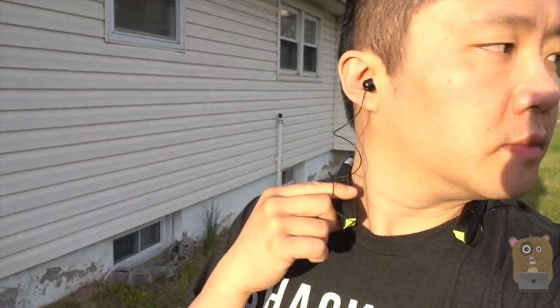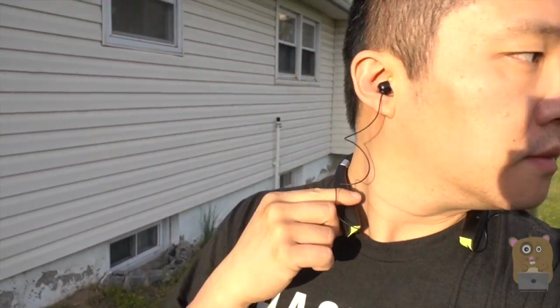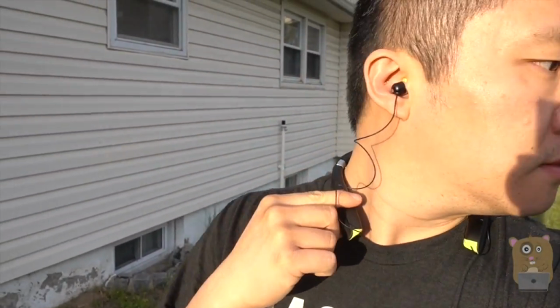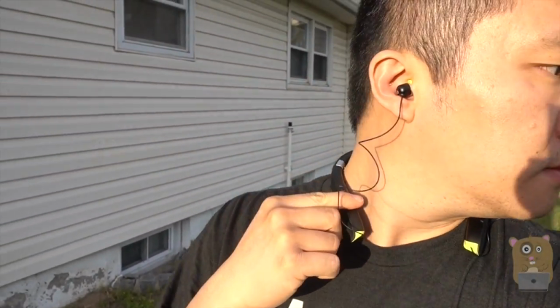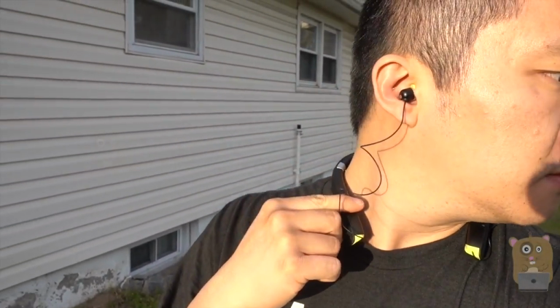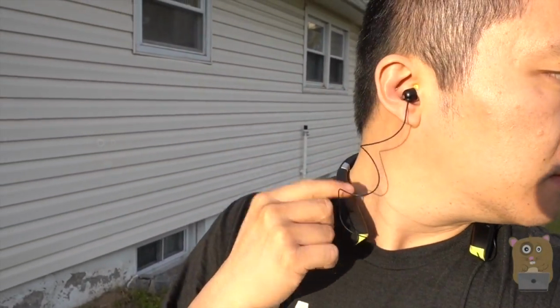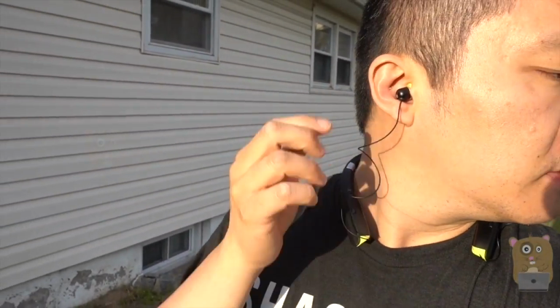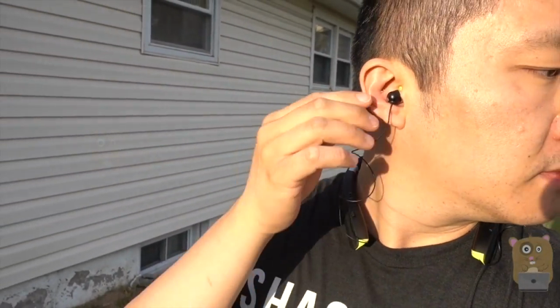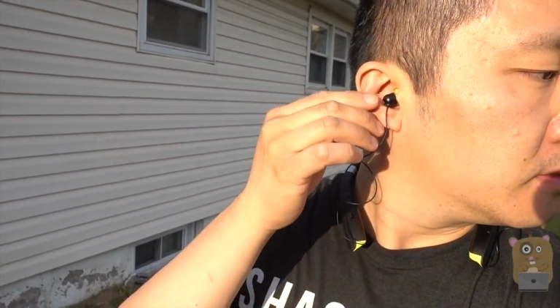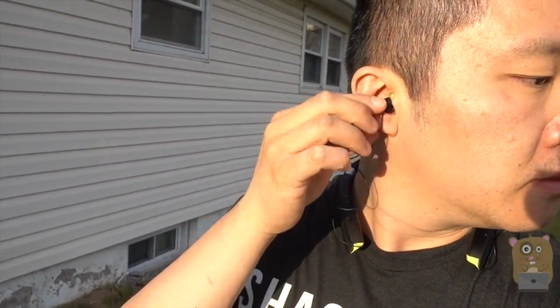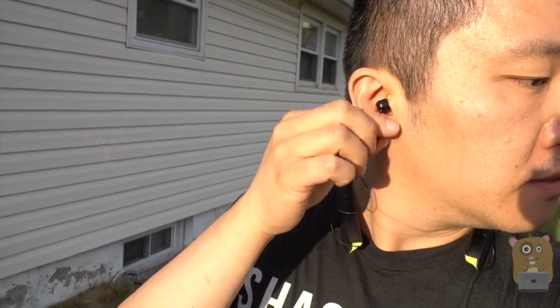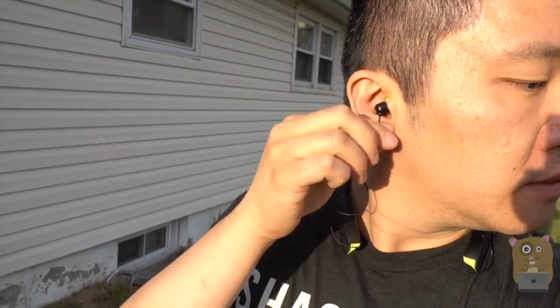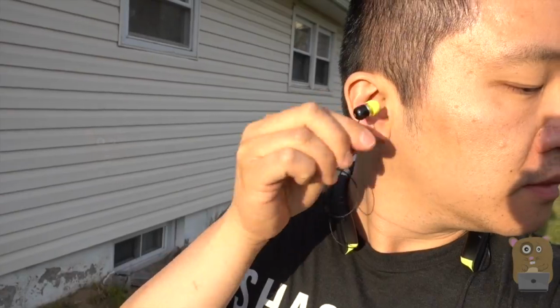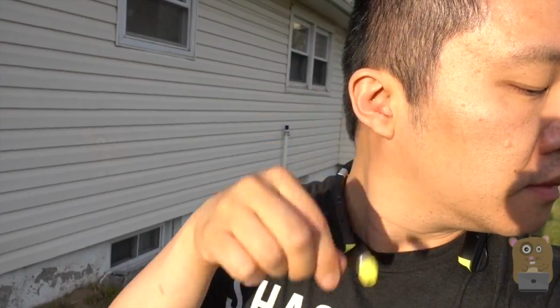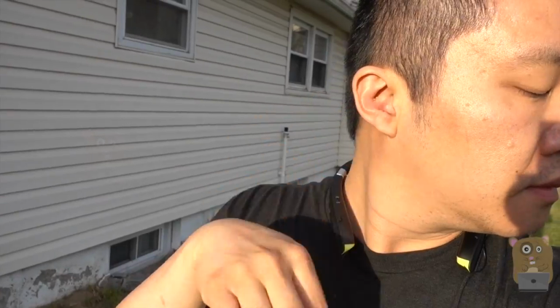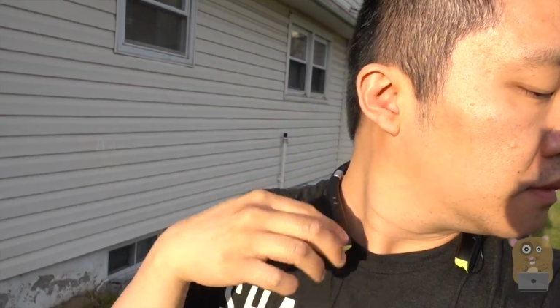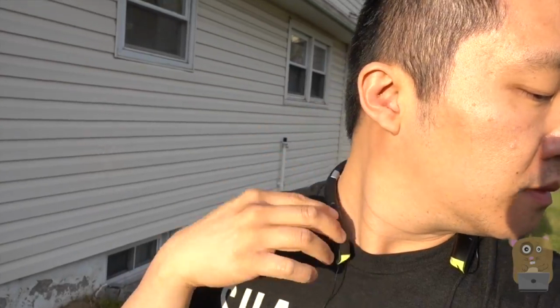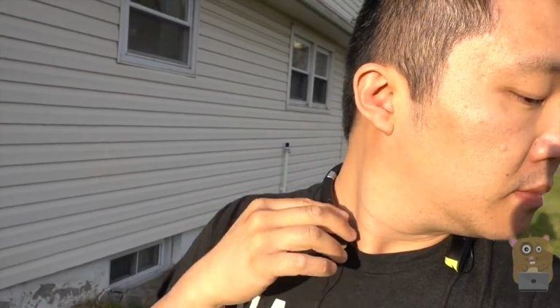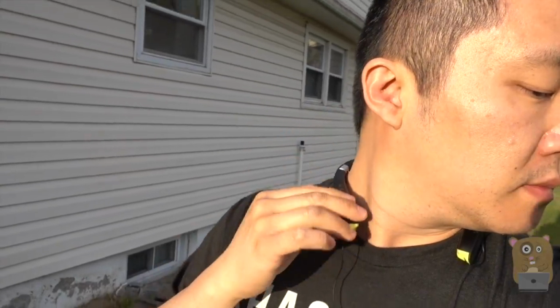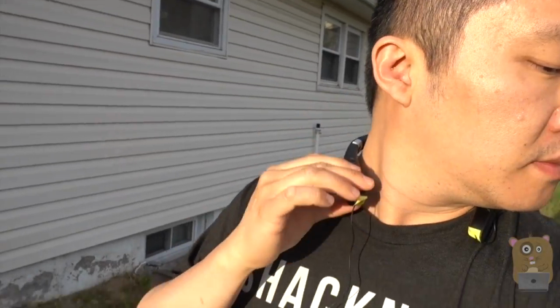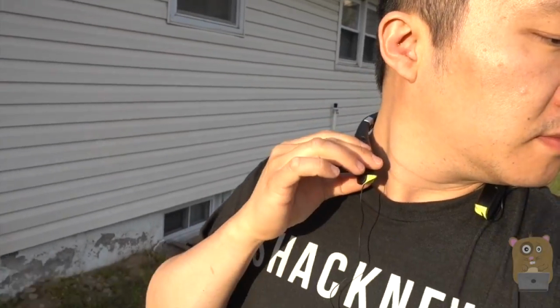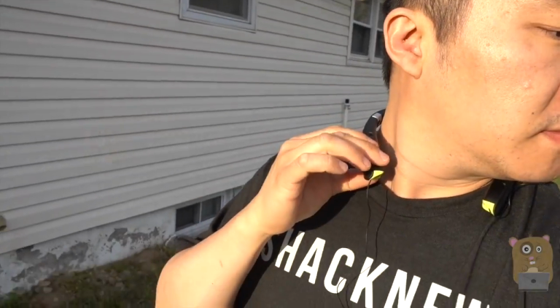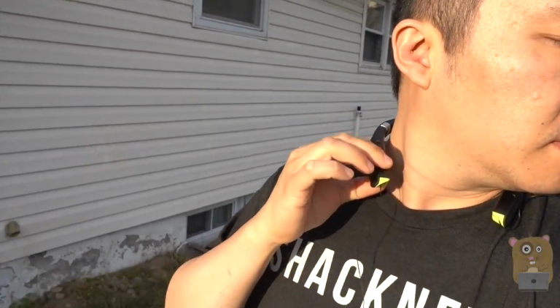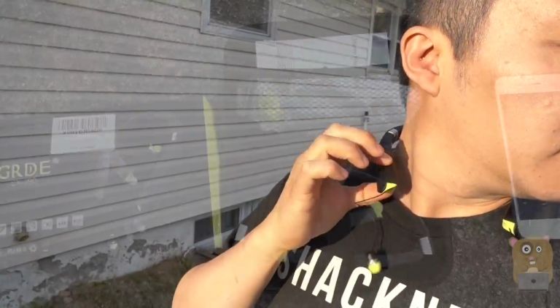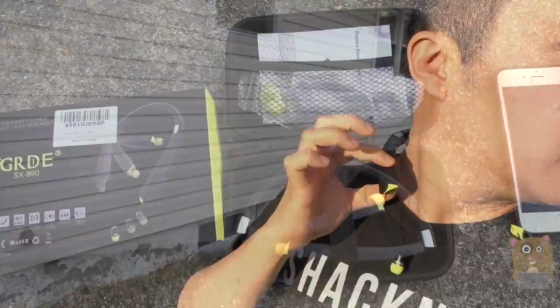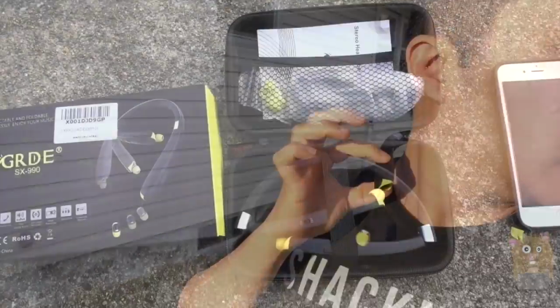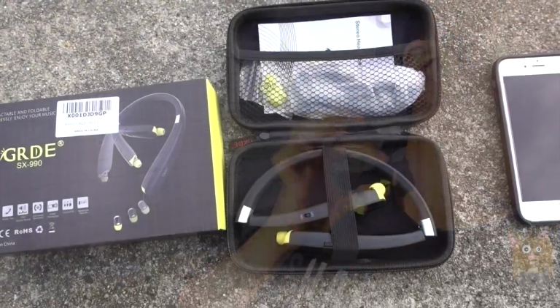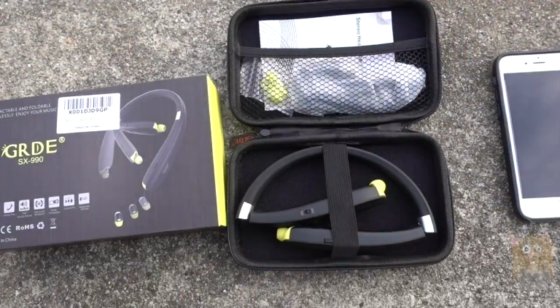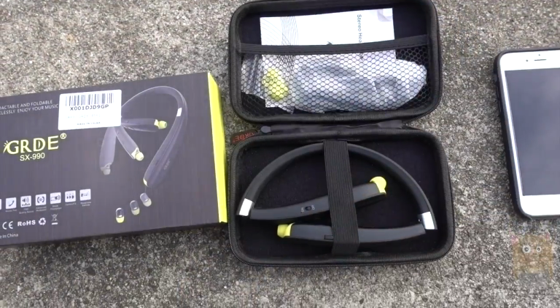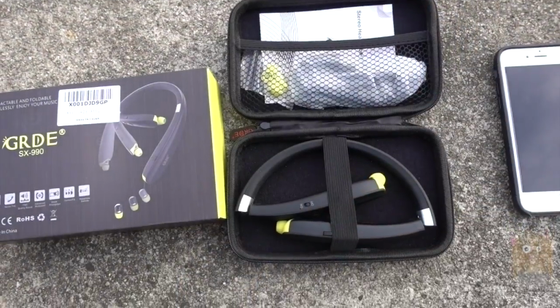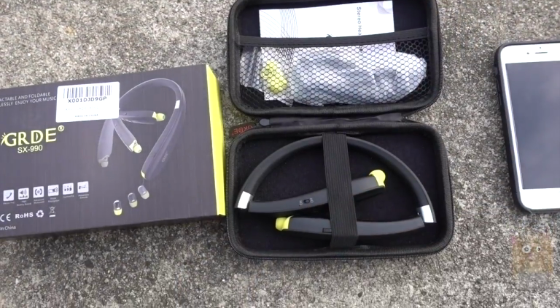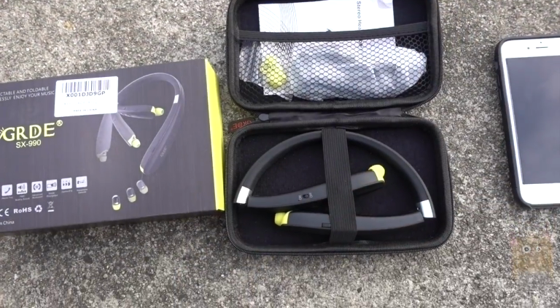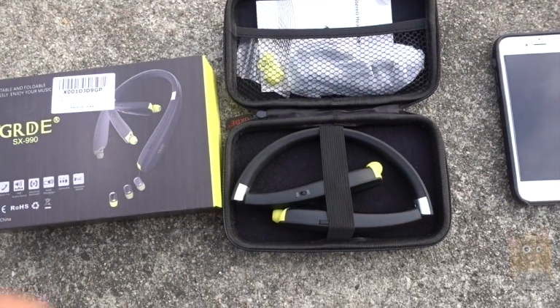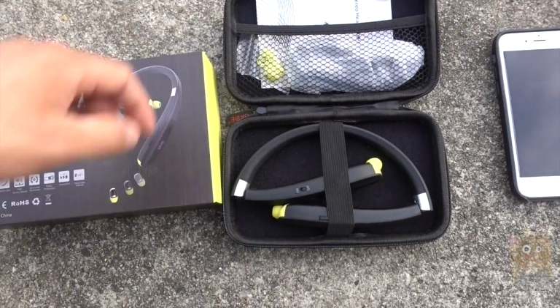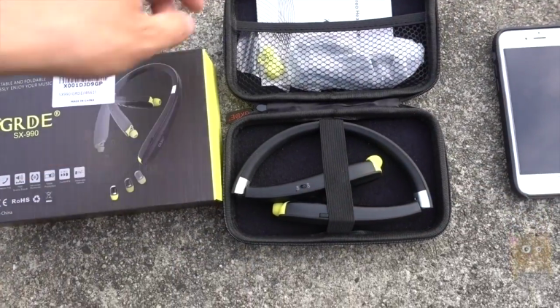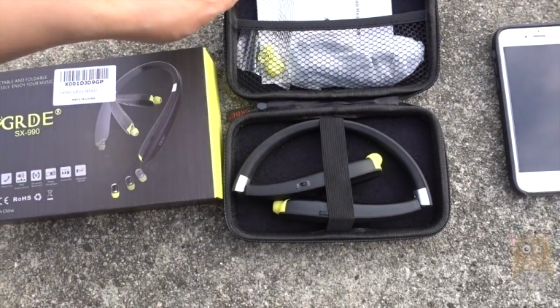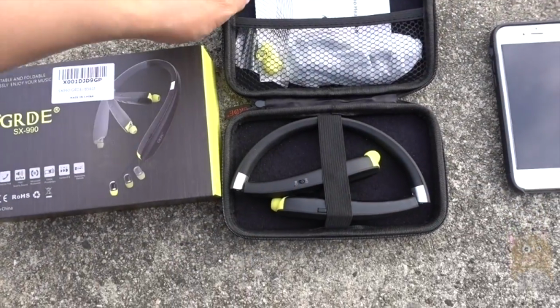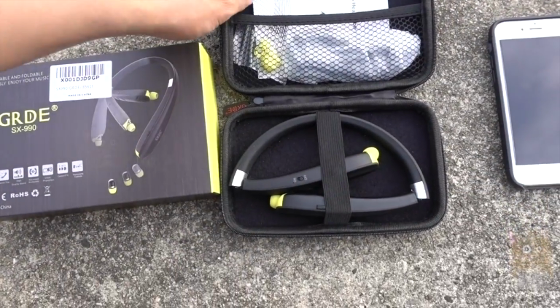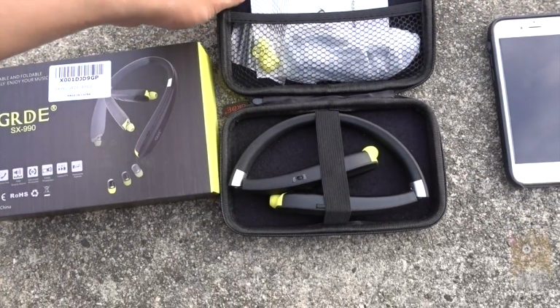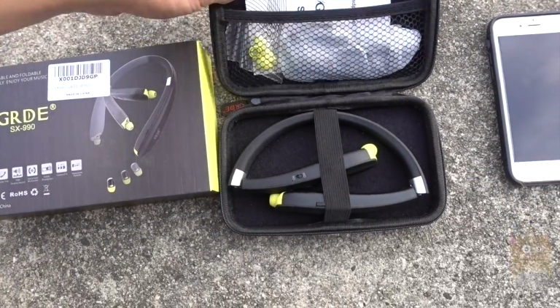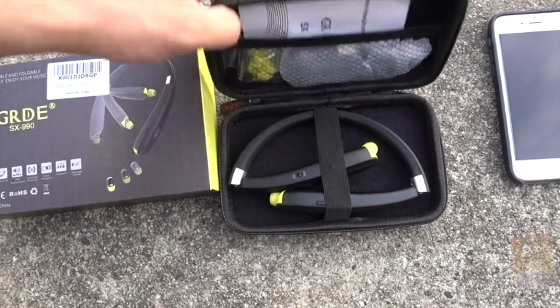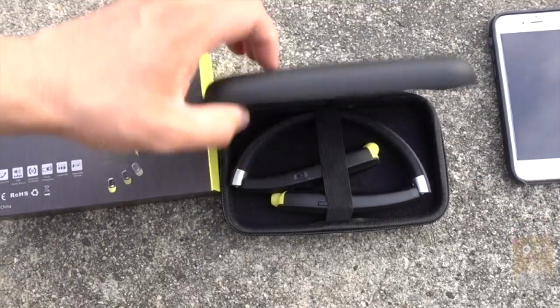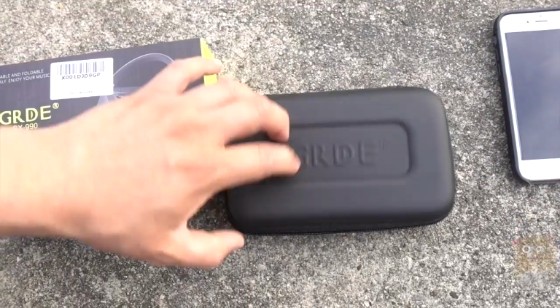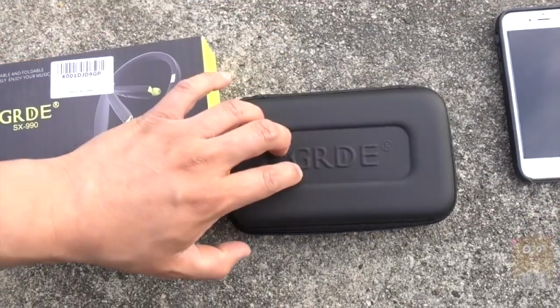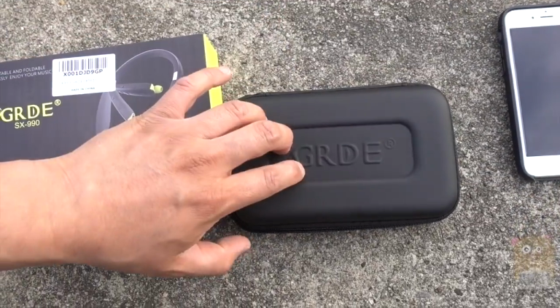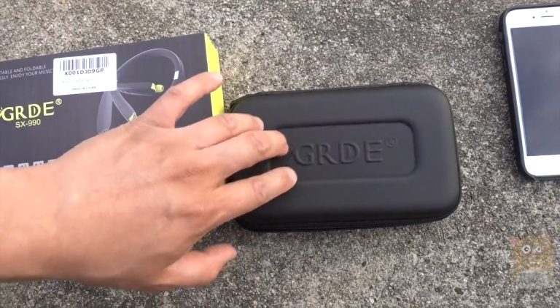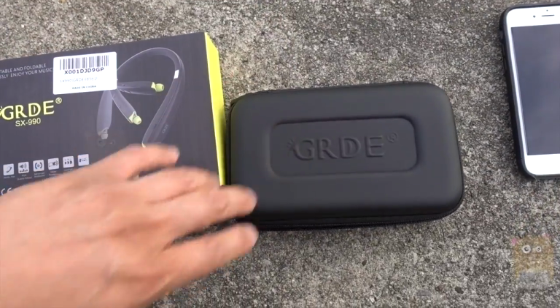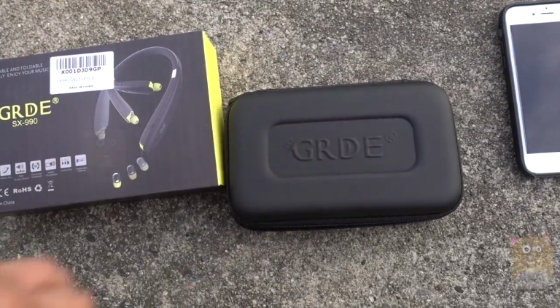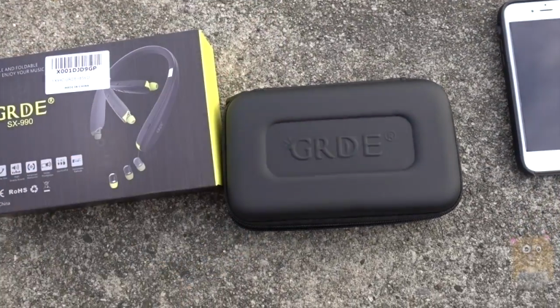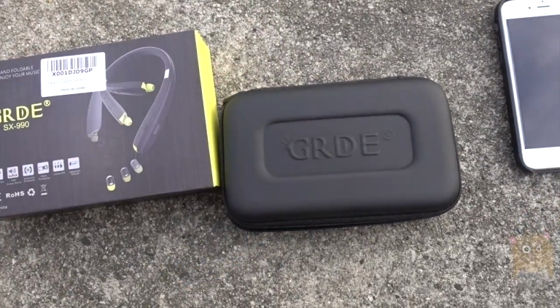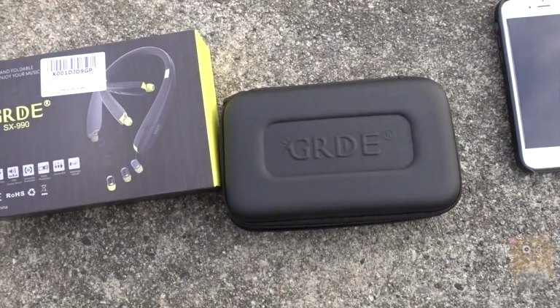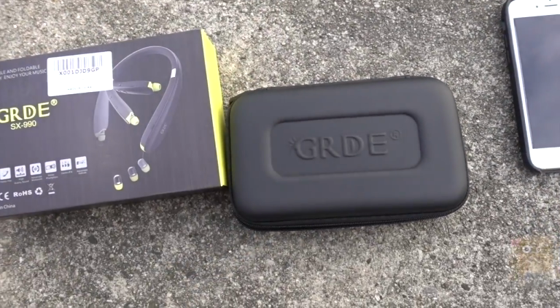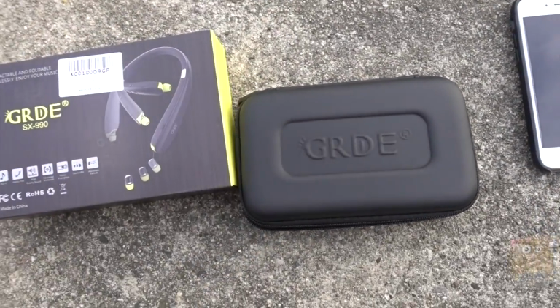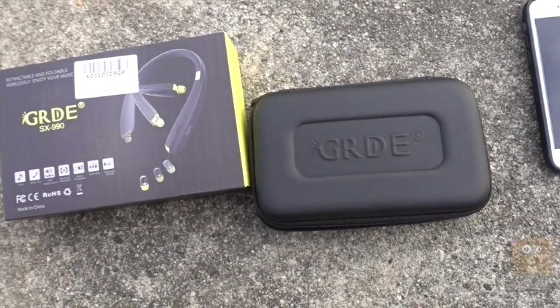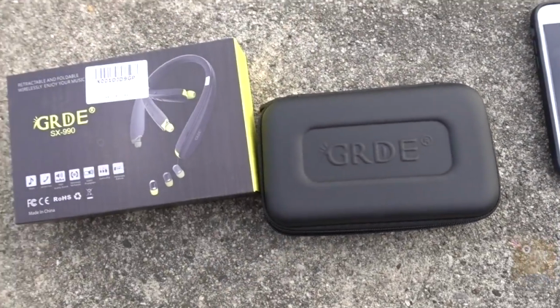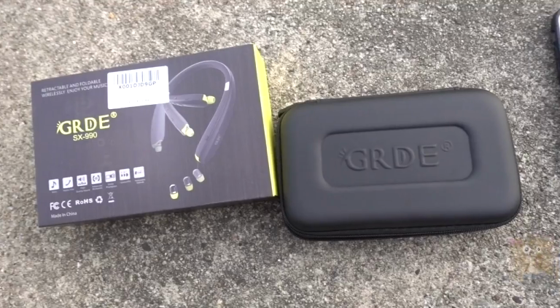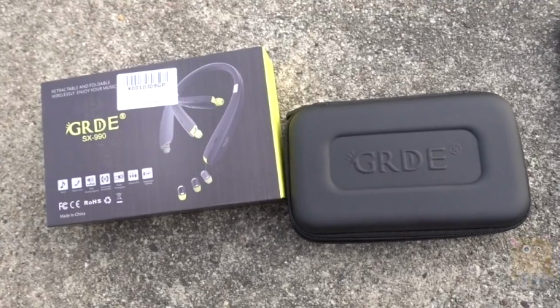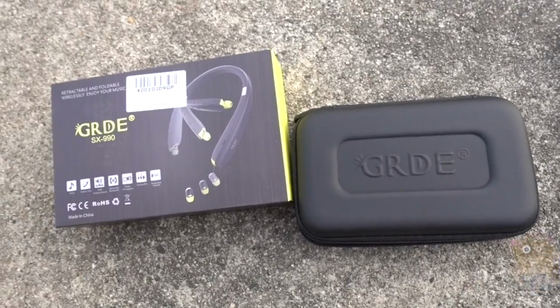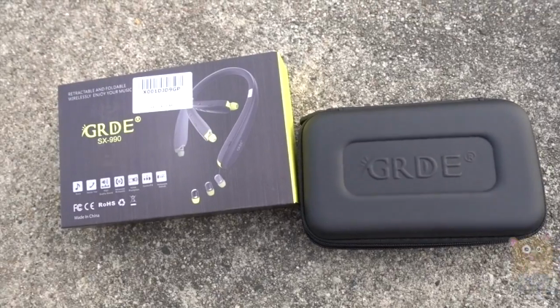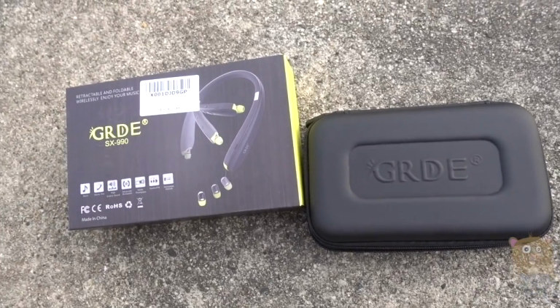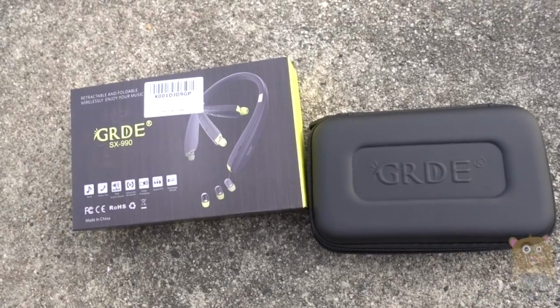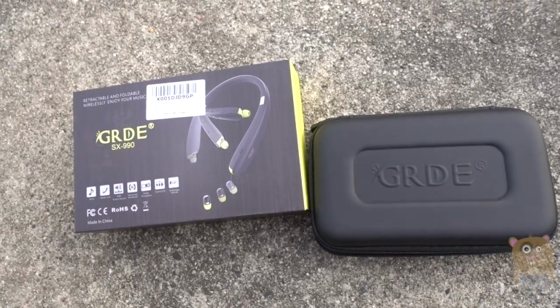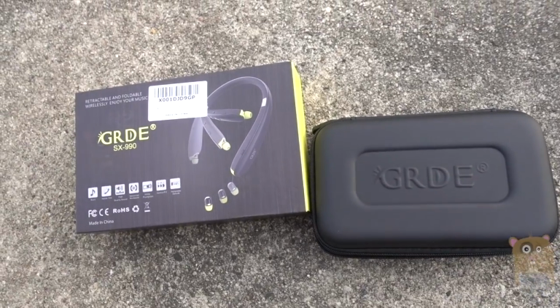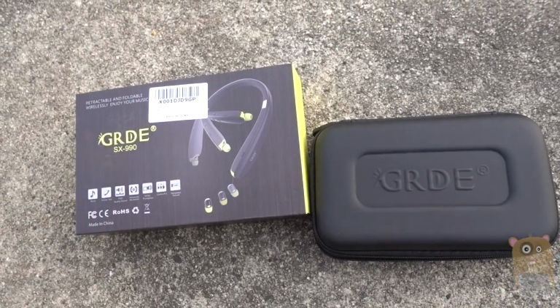Overall, I like the item. Very impressive battery life, very easy to use, and a nice carrying case. I would recommend it.